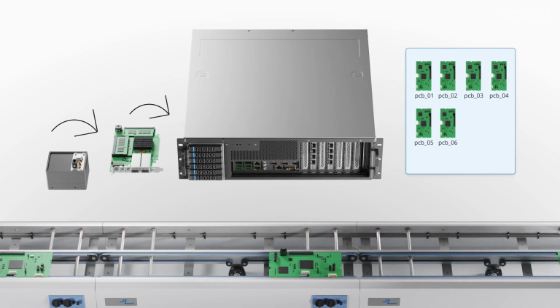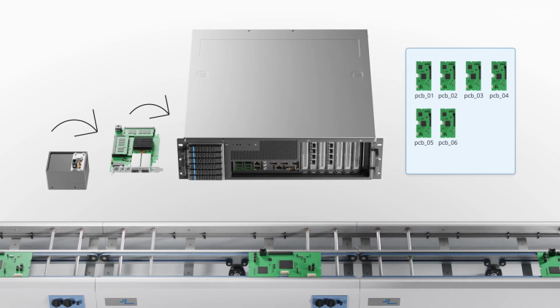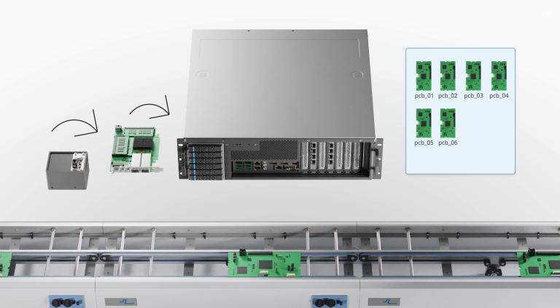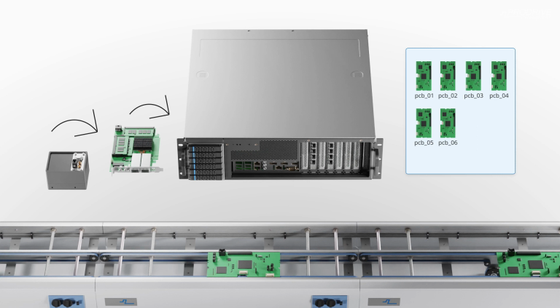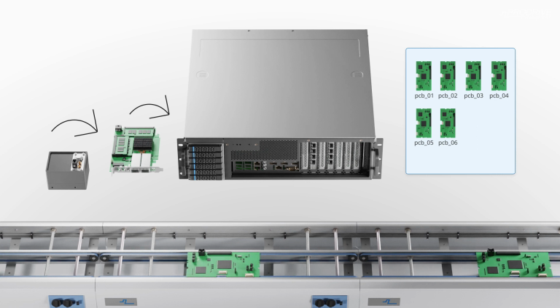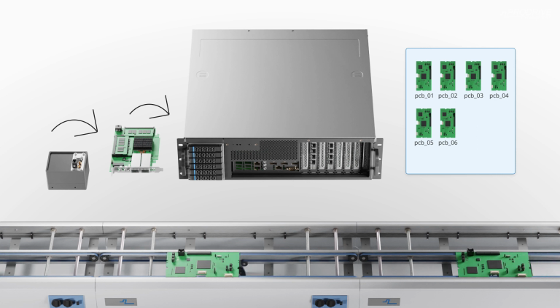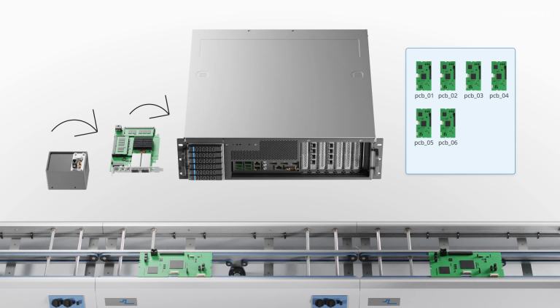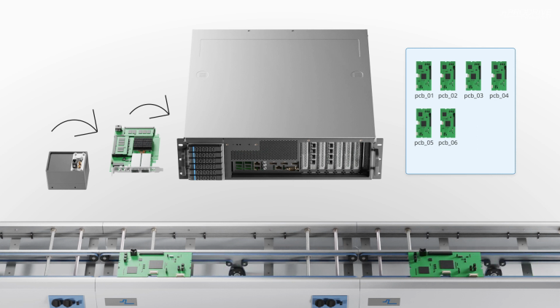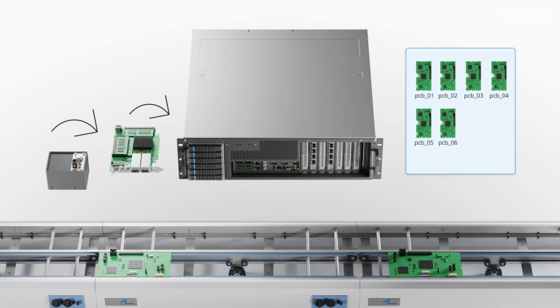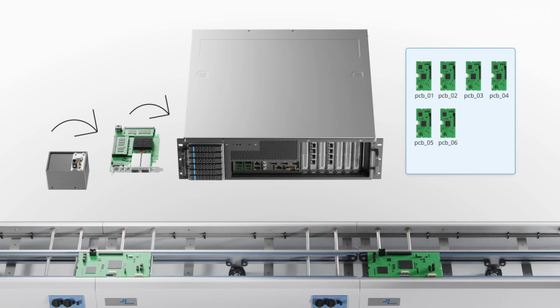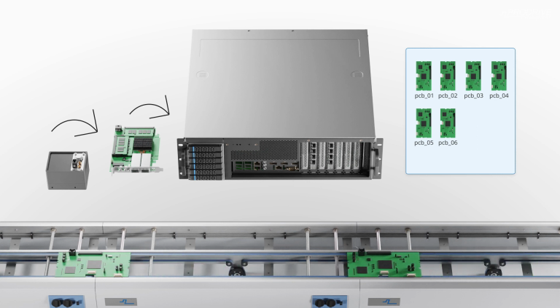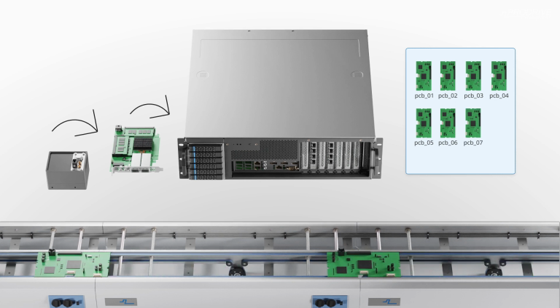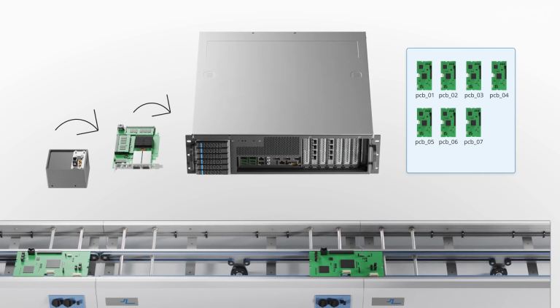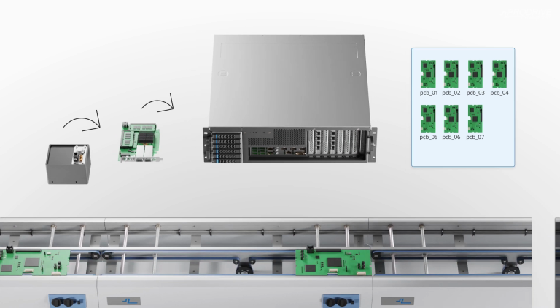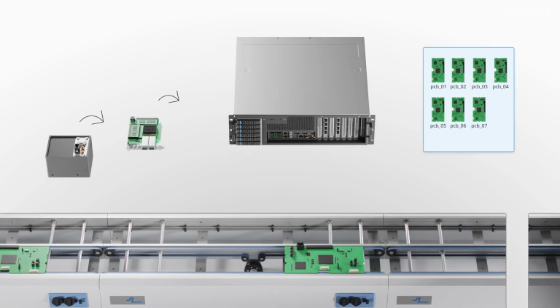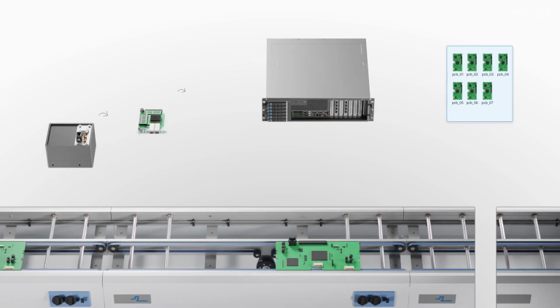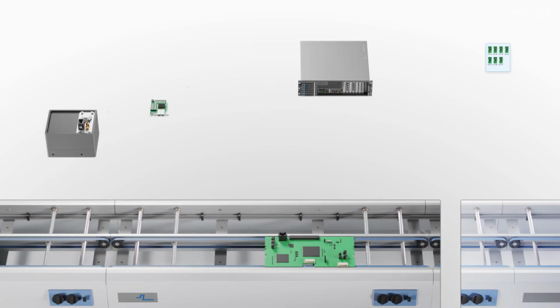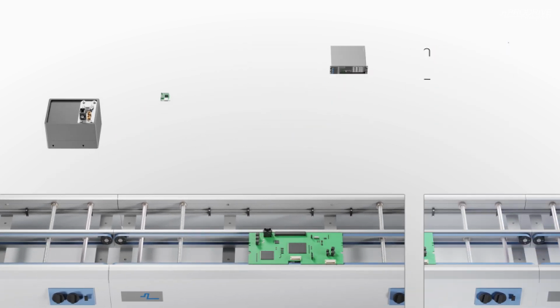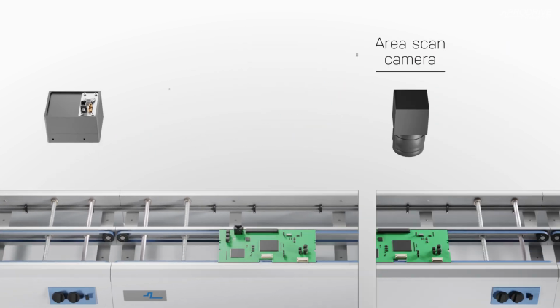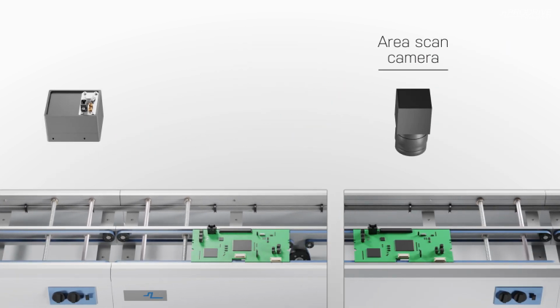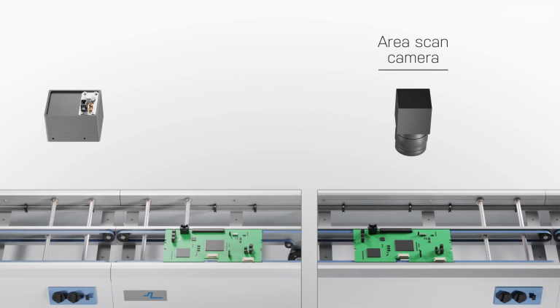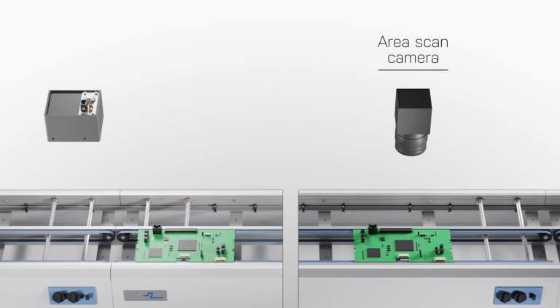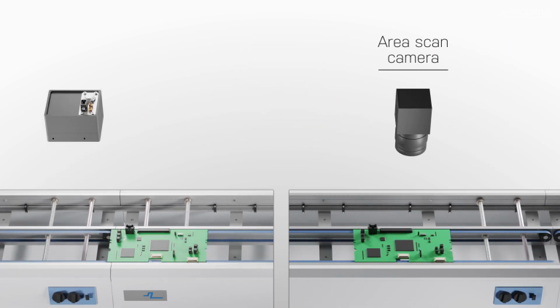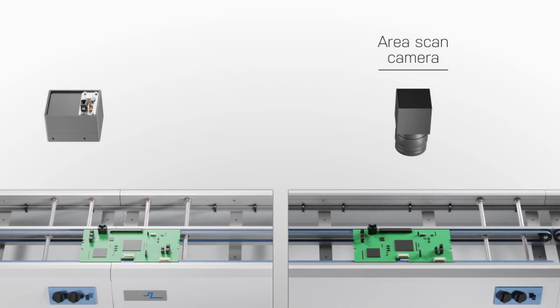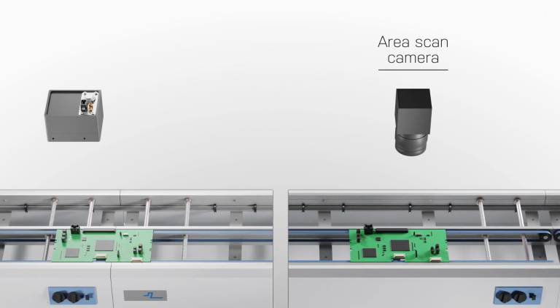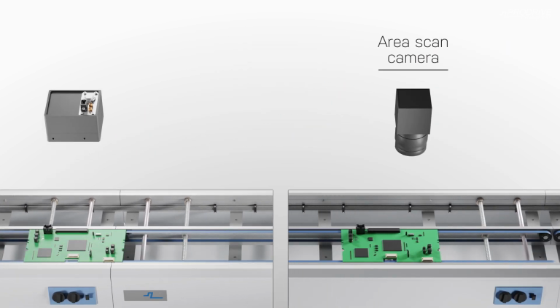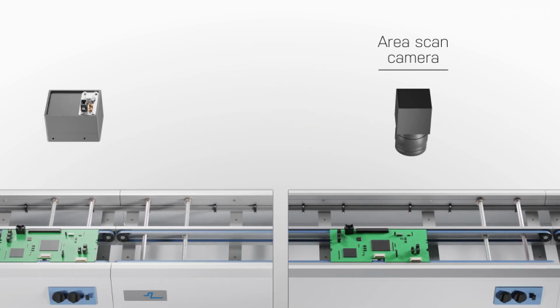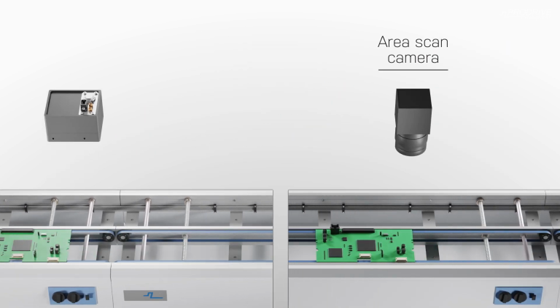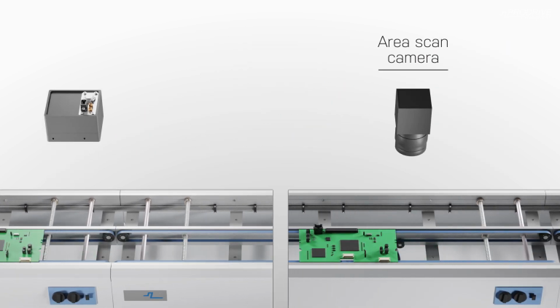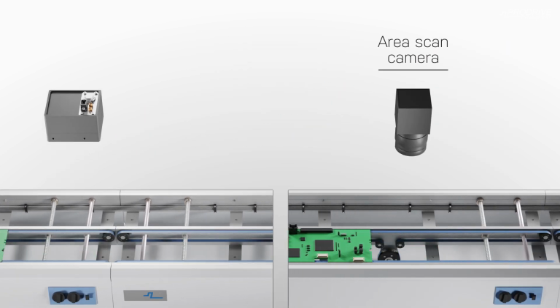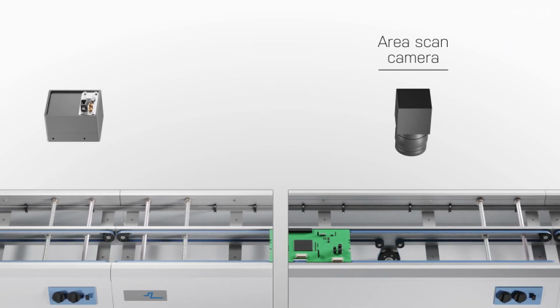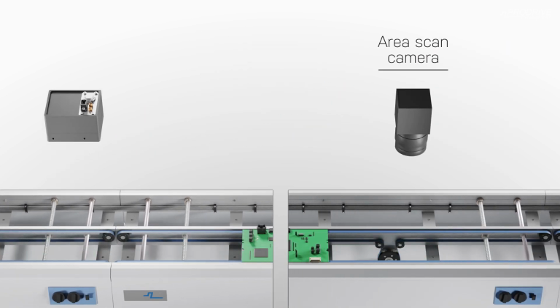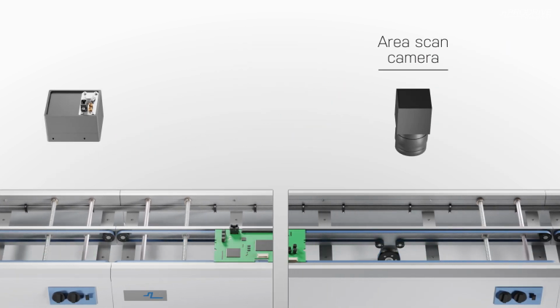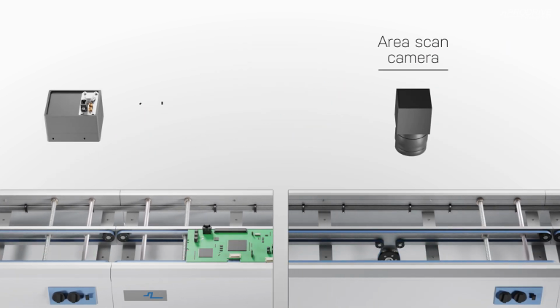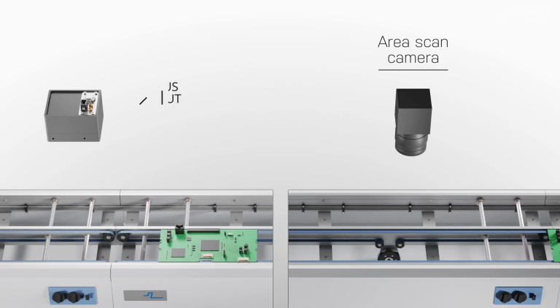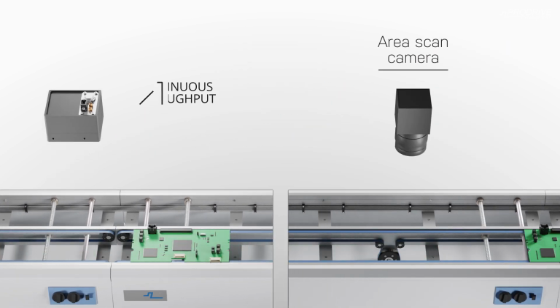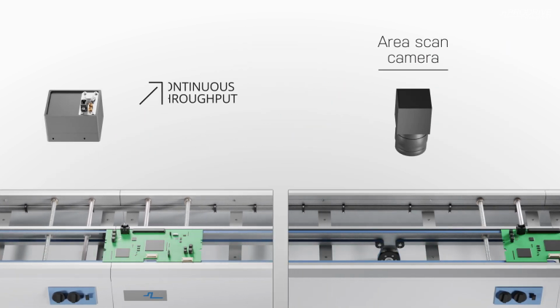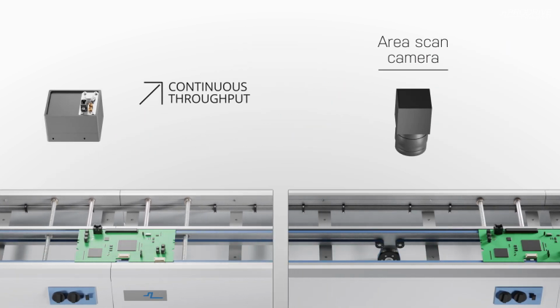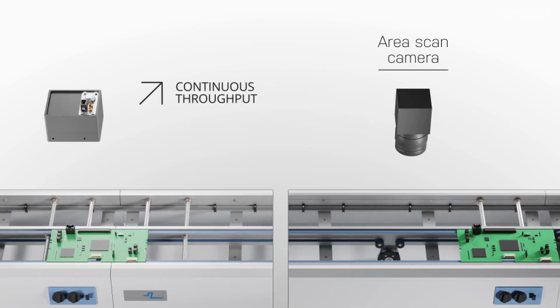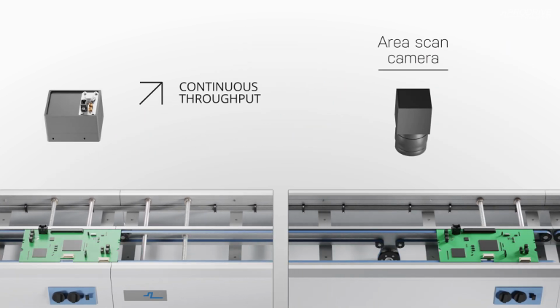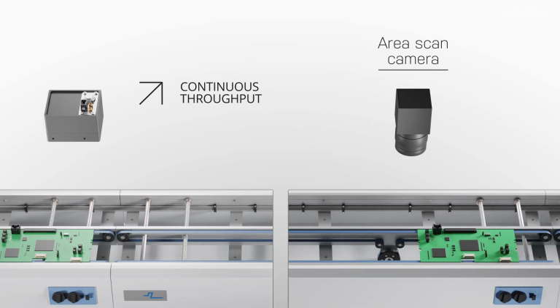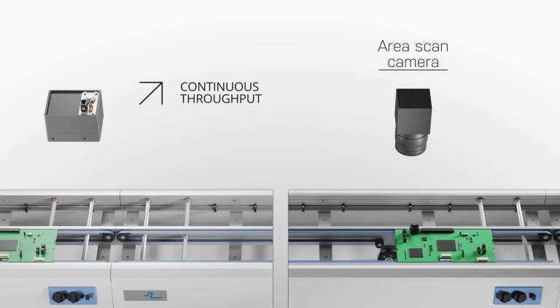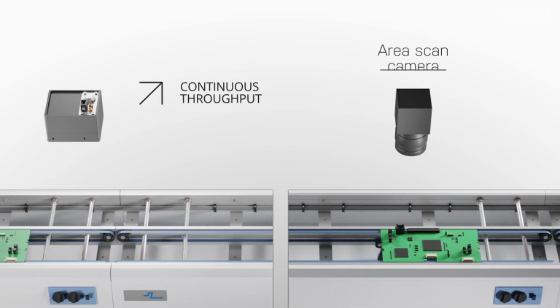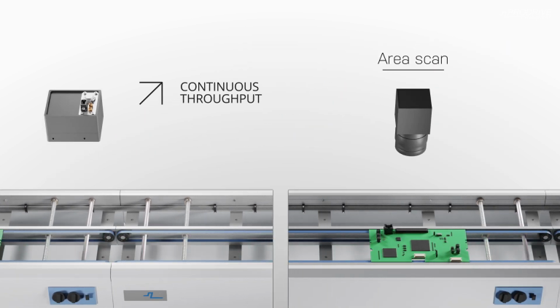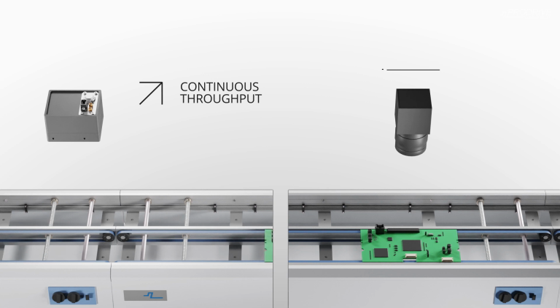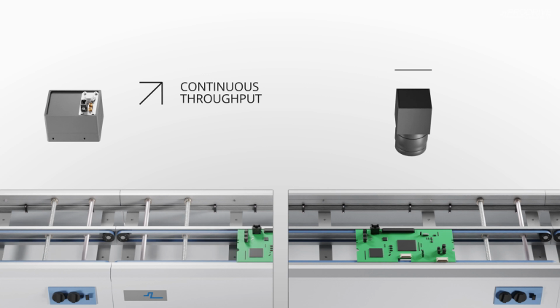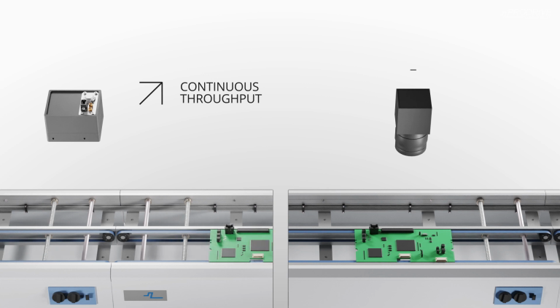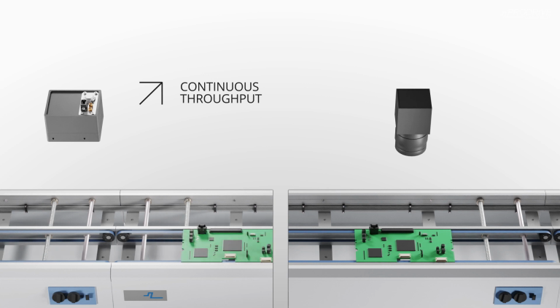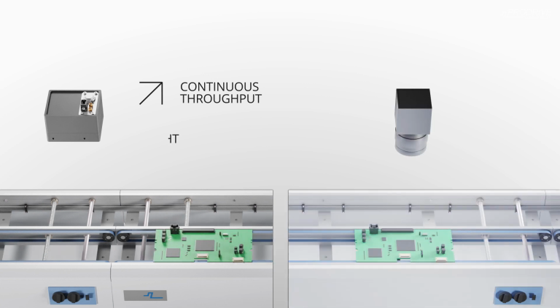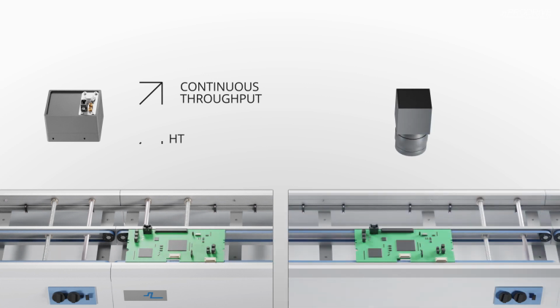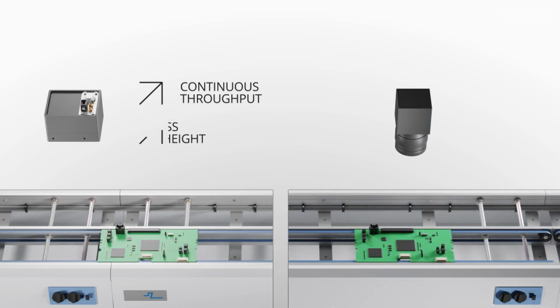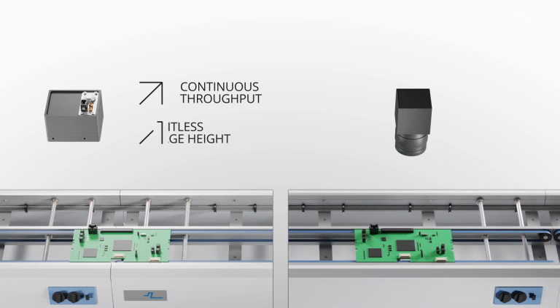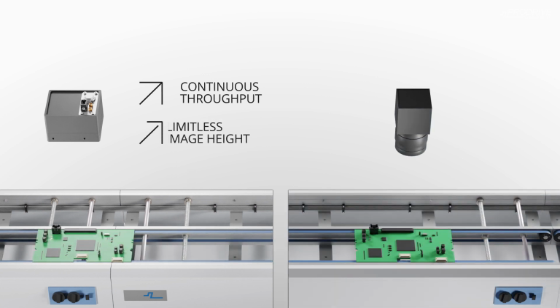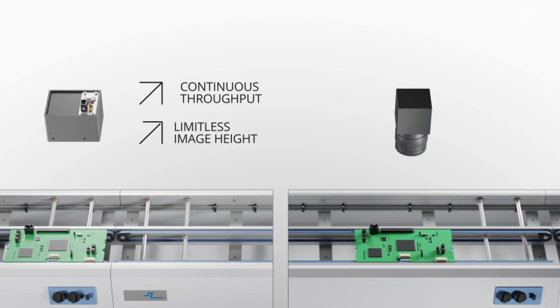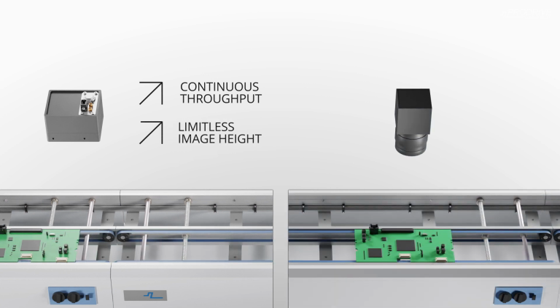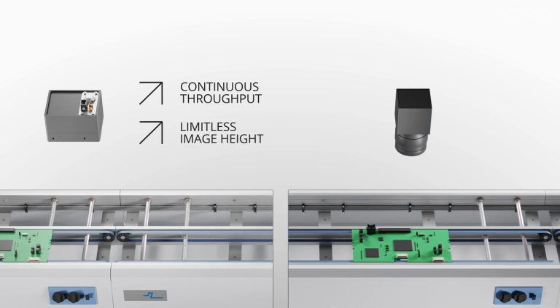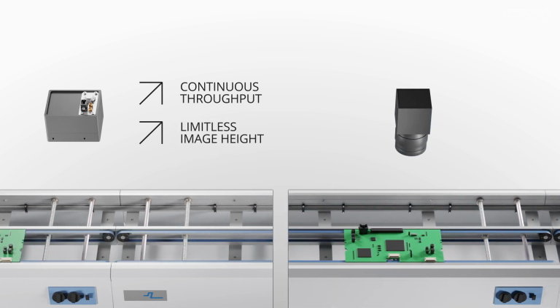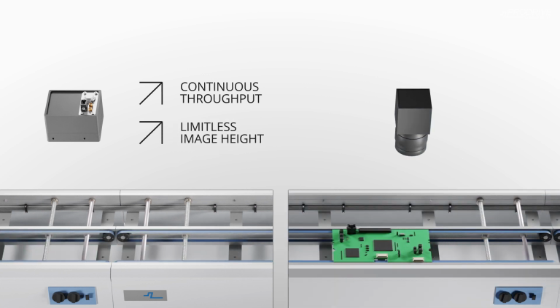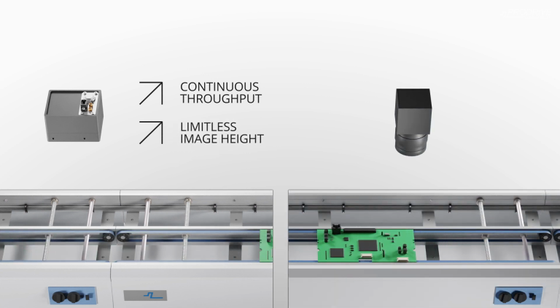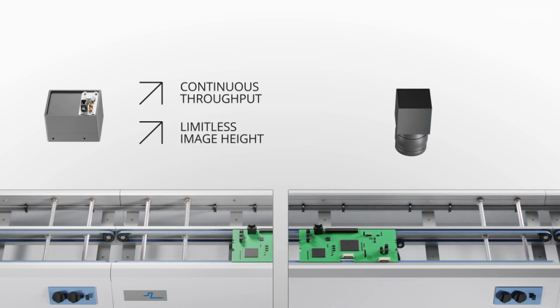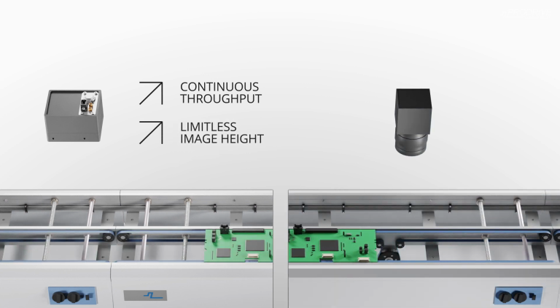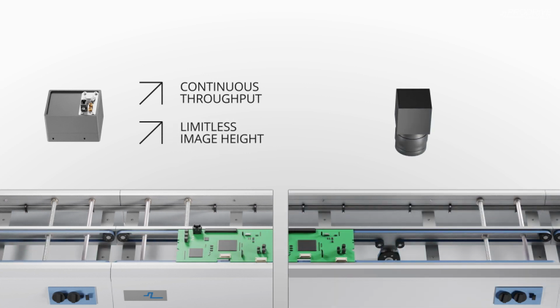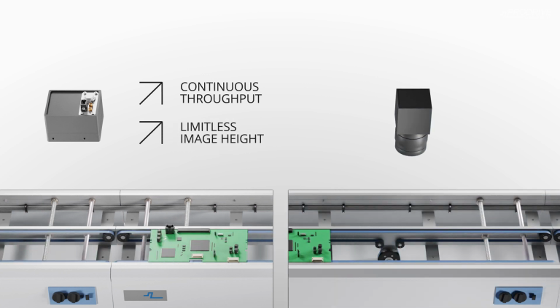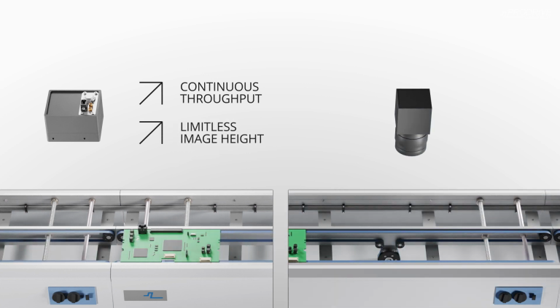This method has great advantages compared to area scan cameras, as the throughput of objects can be continuous and the height of the image is limitless.